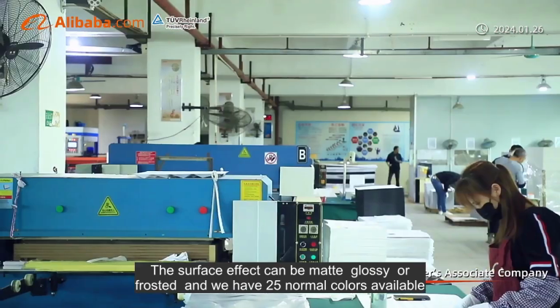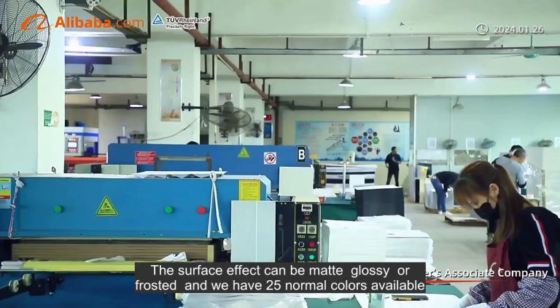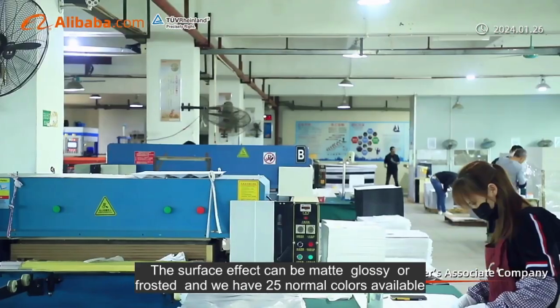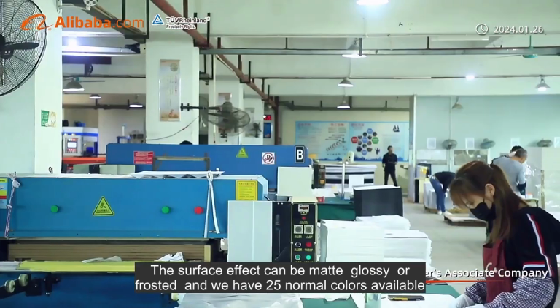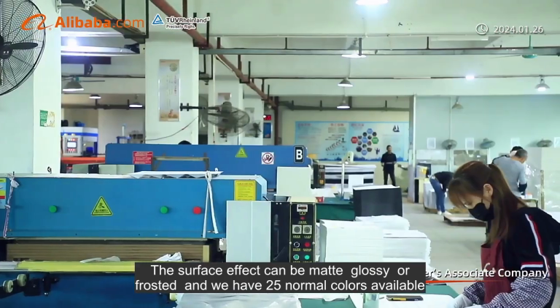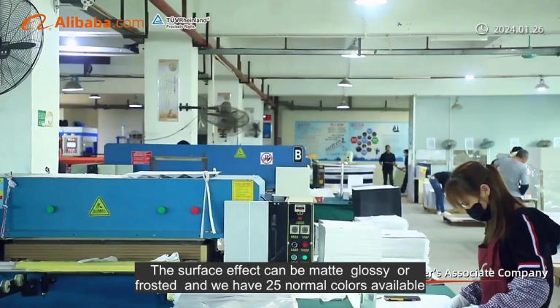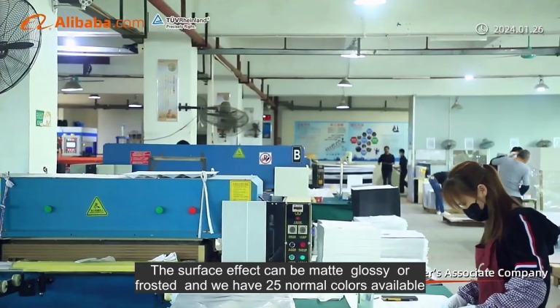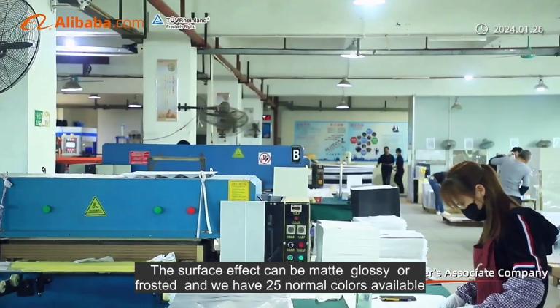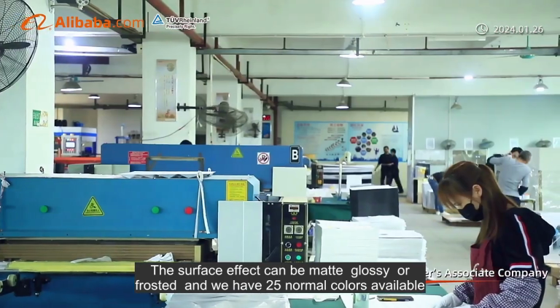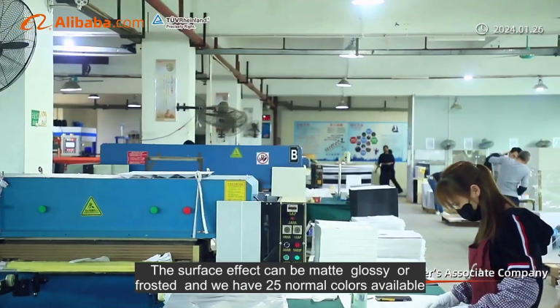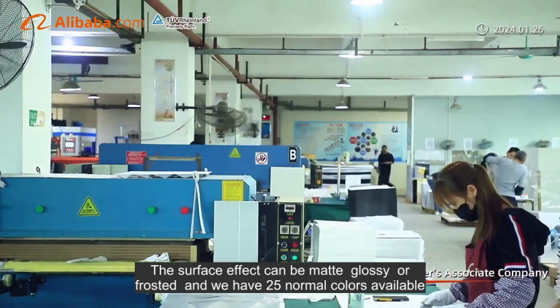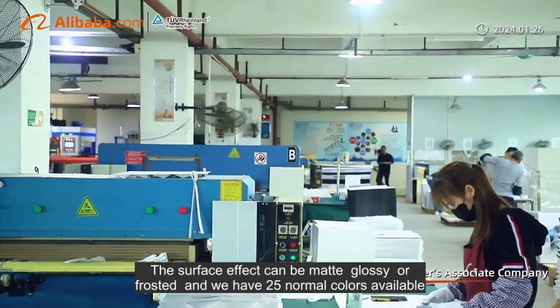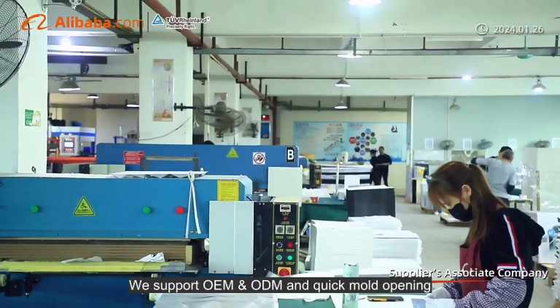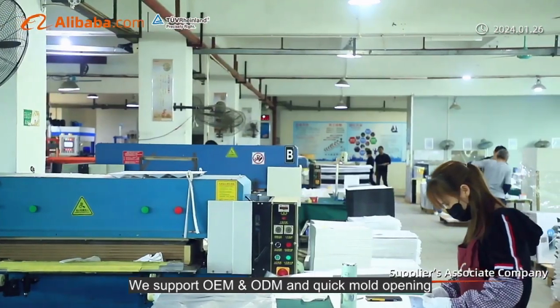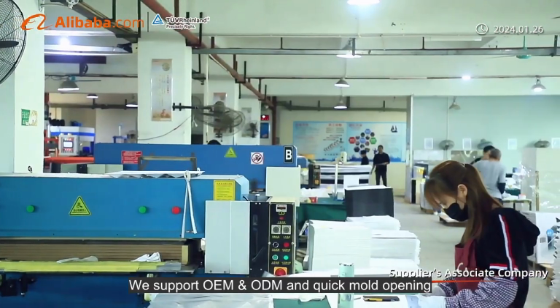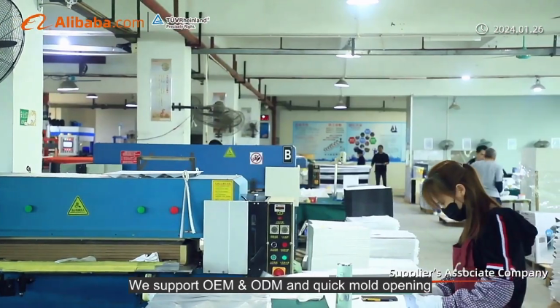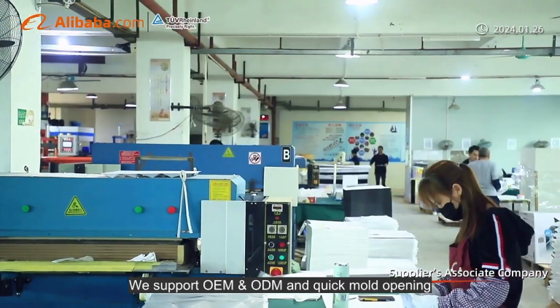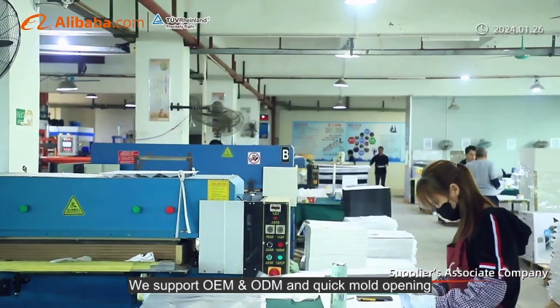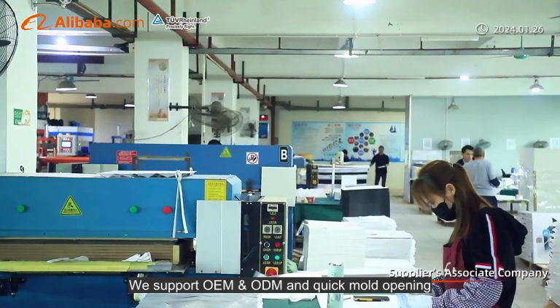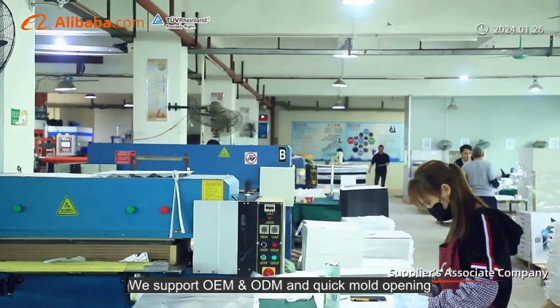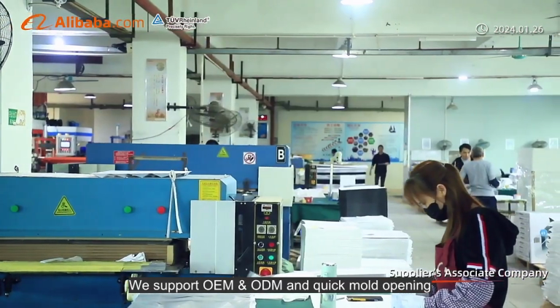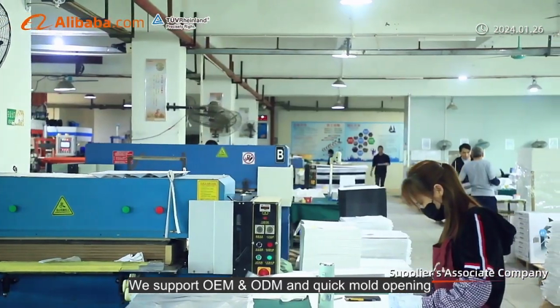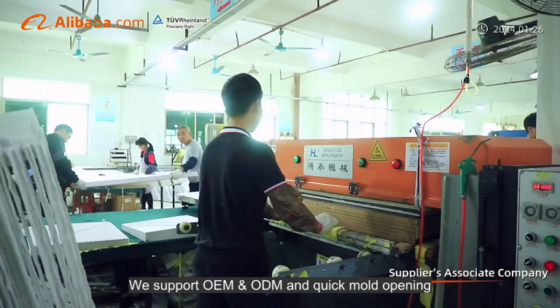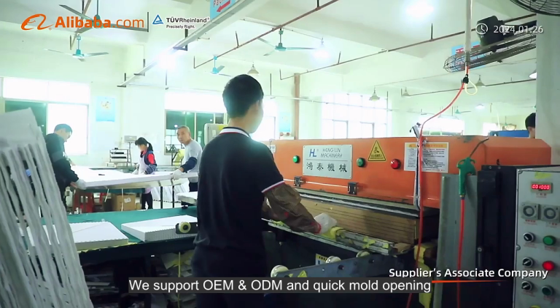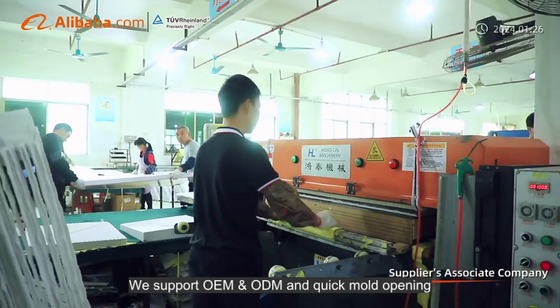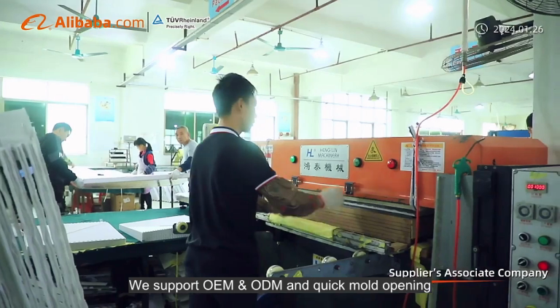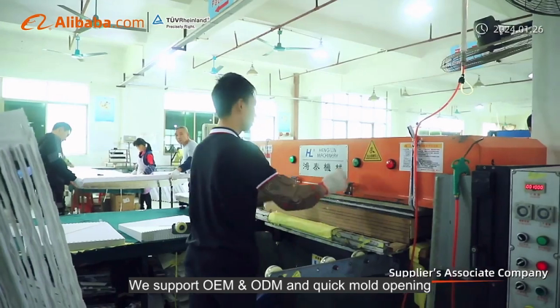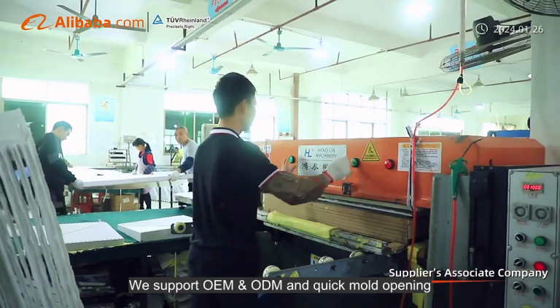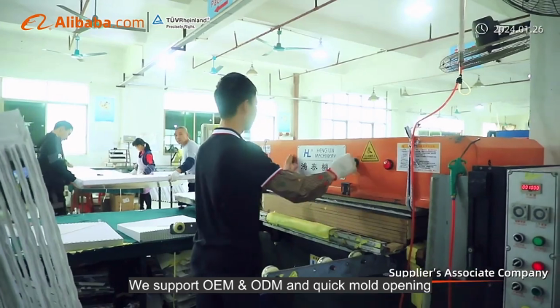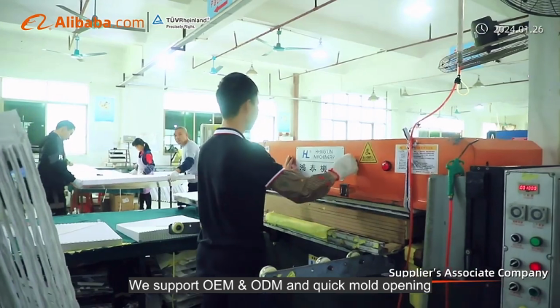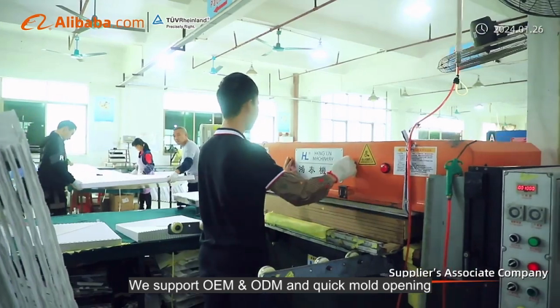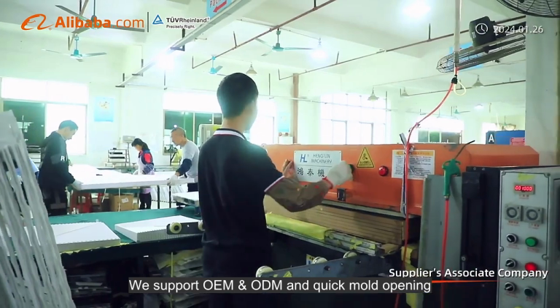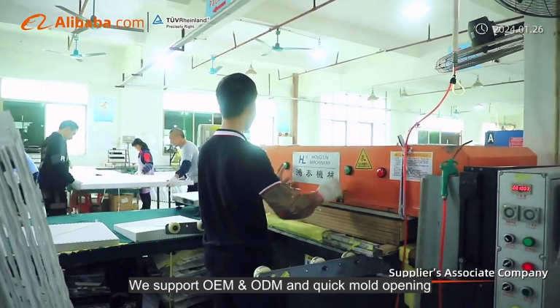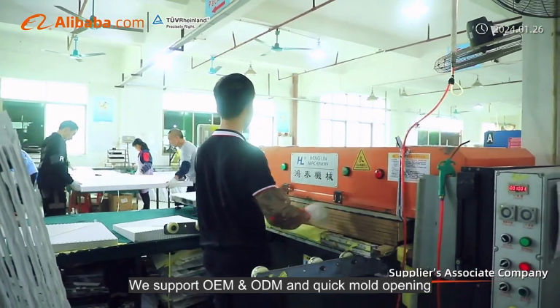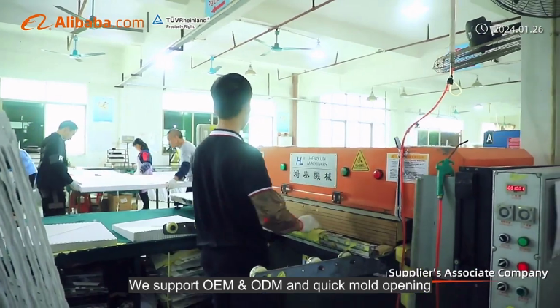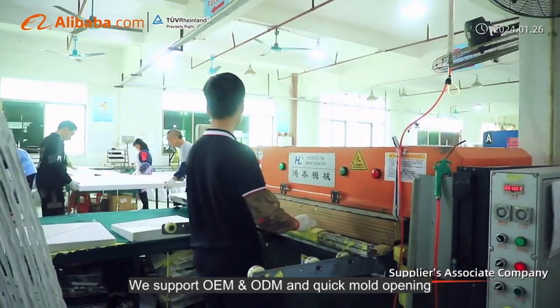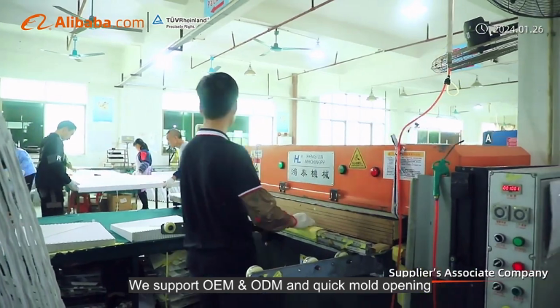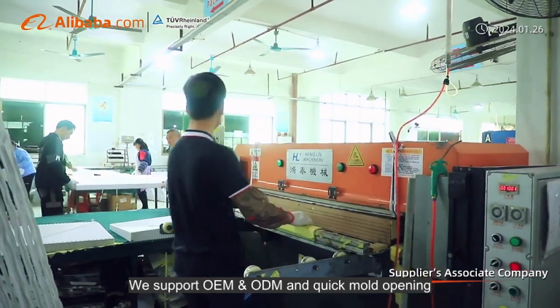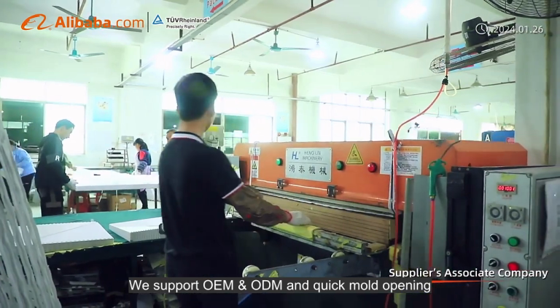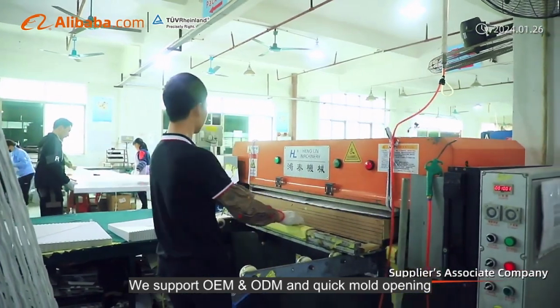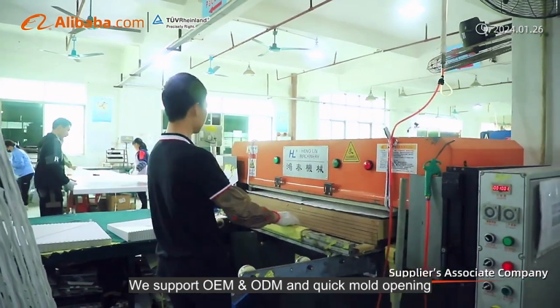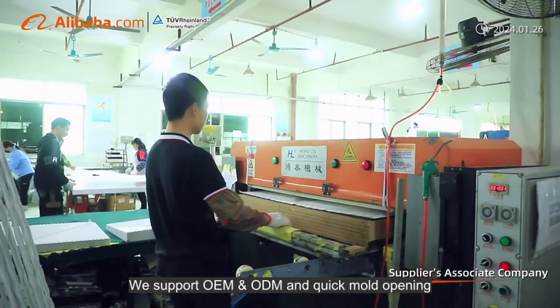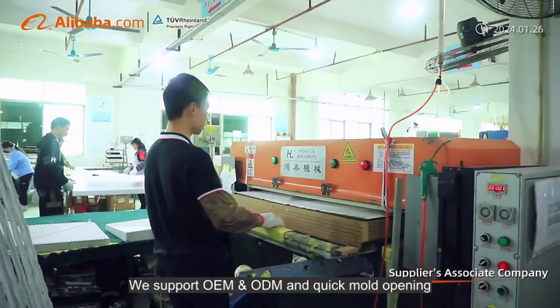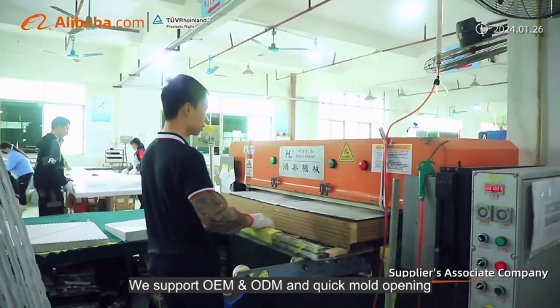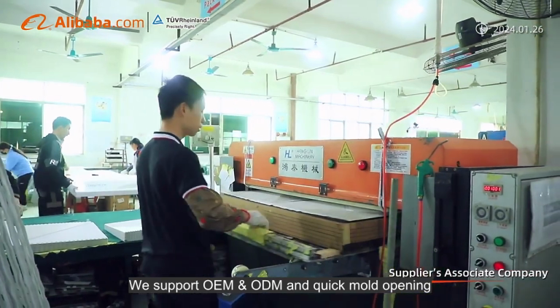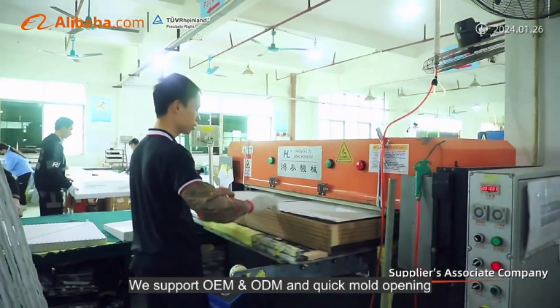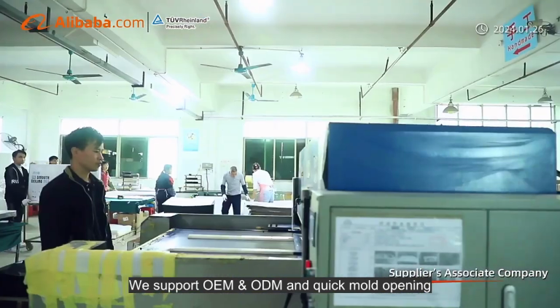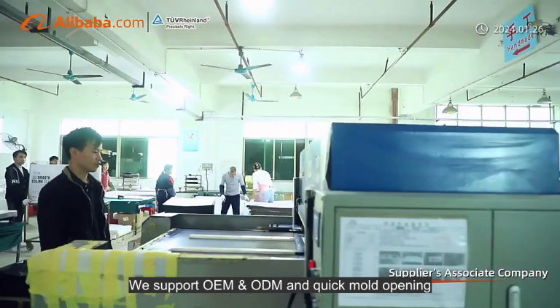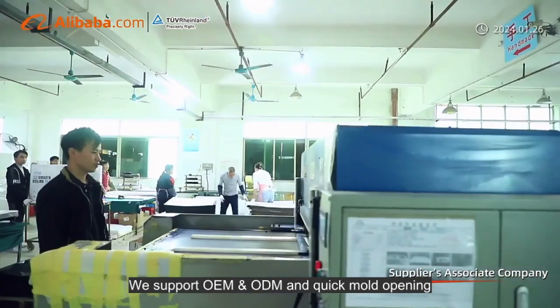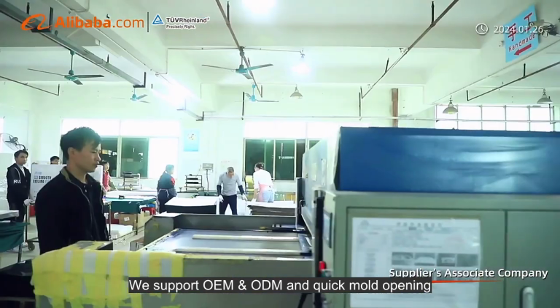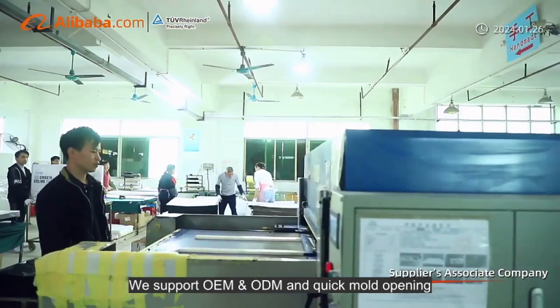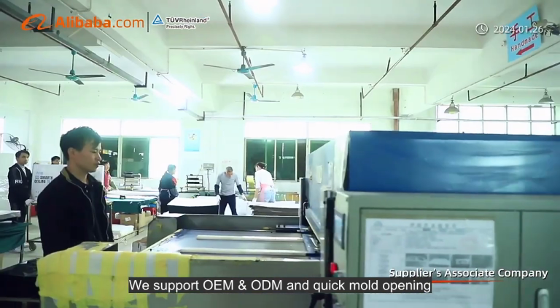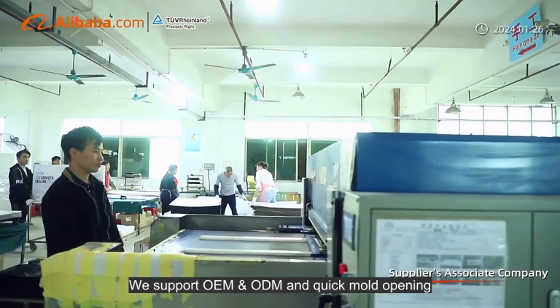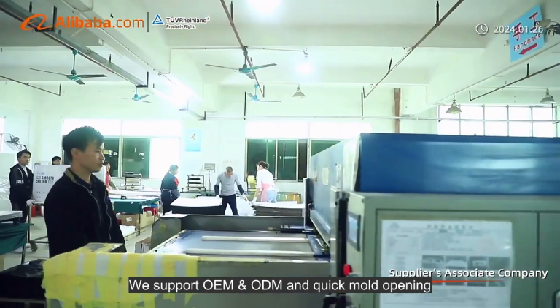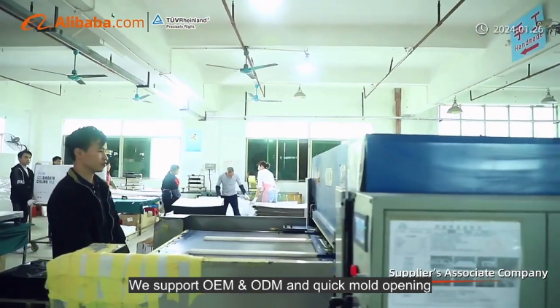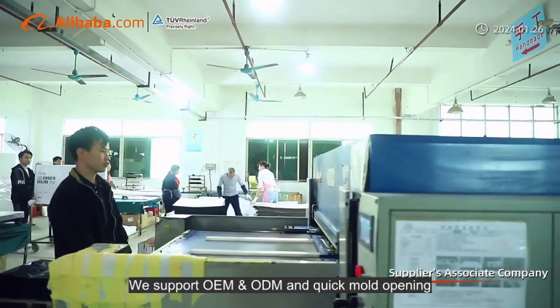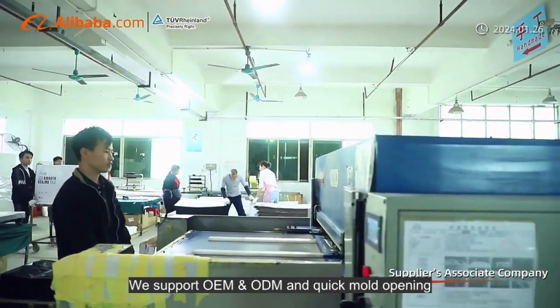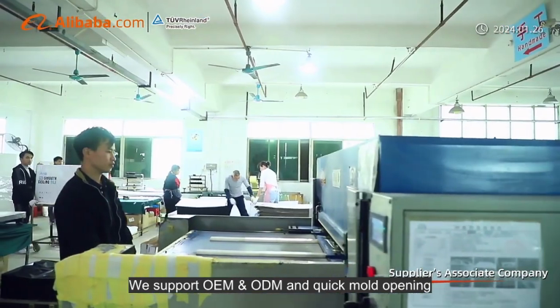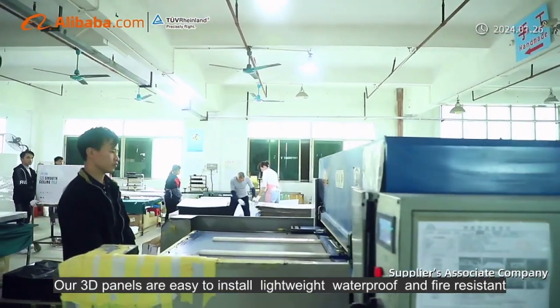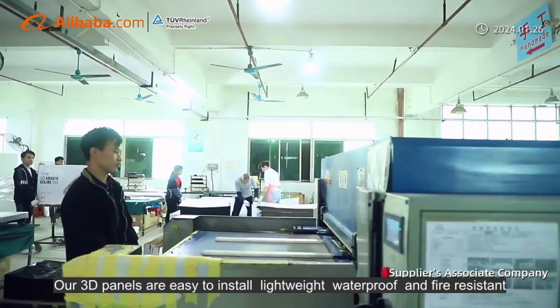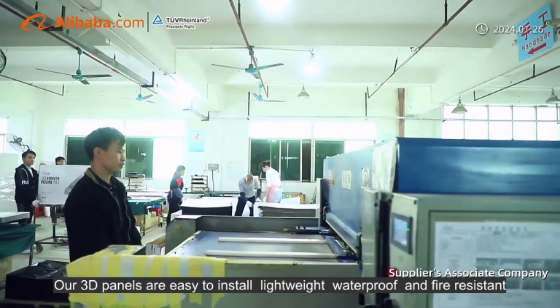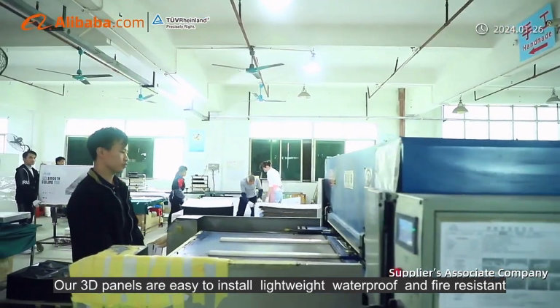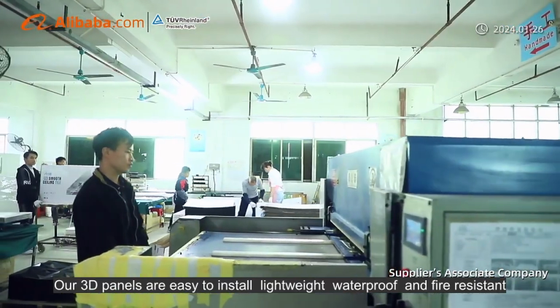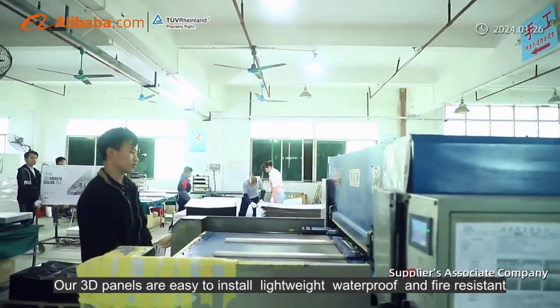Output is 8,000 square meters per day. OEM and ODM services are available with quick mold opening. 100% manual inspection.